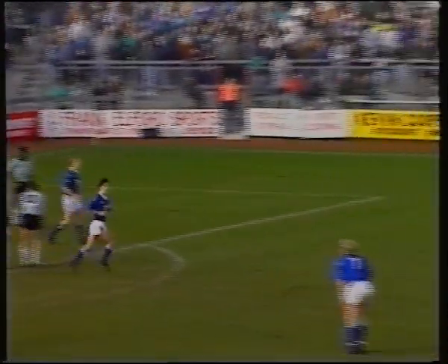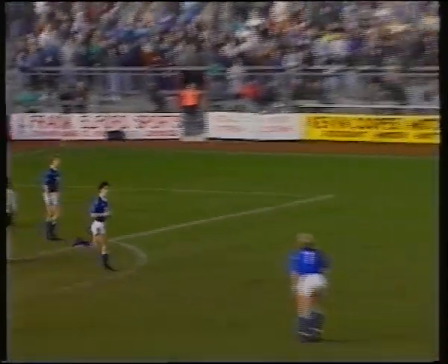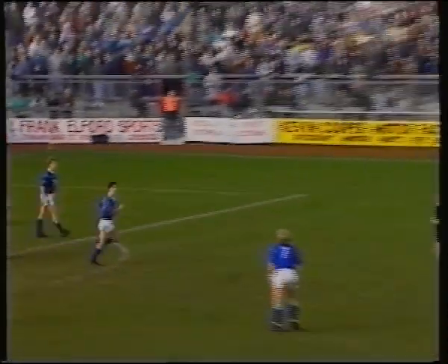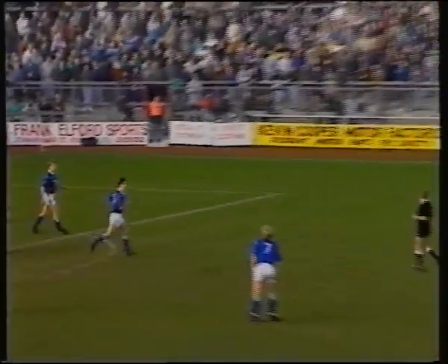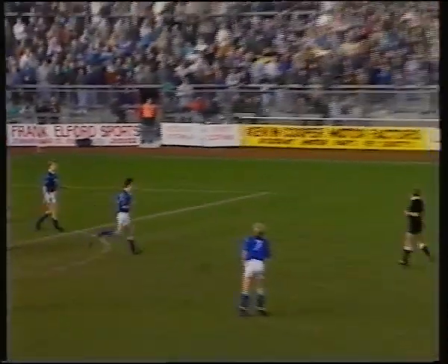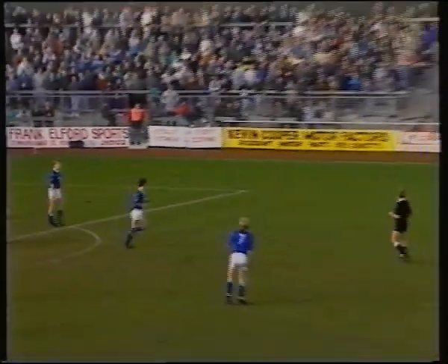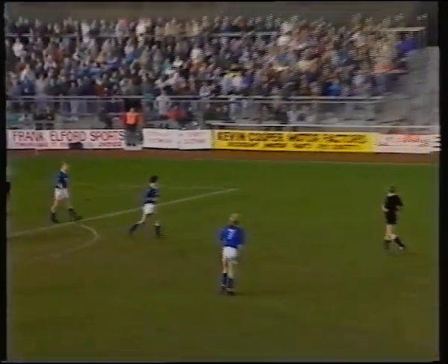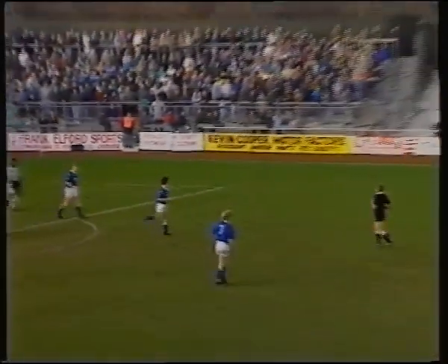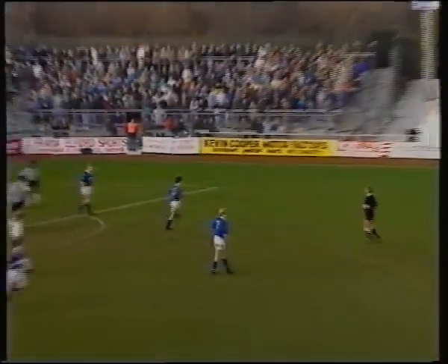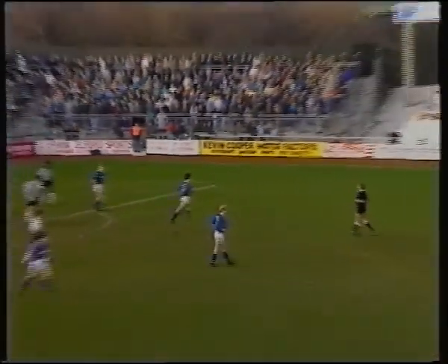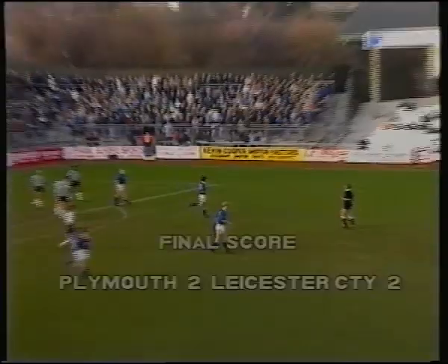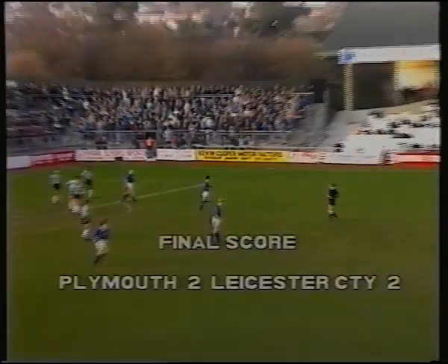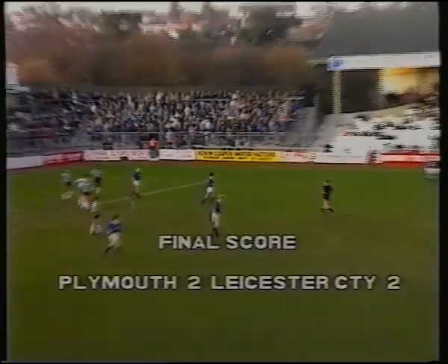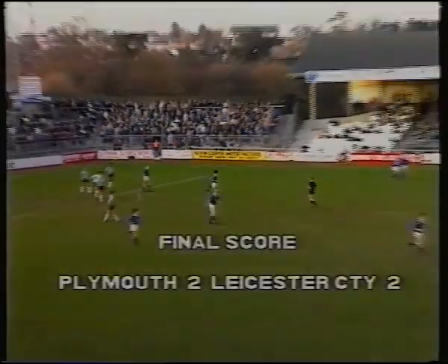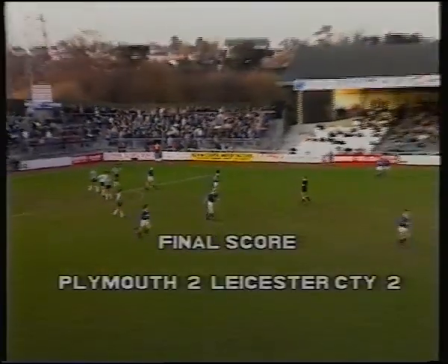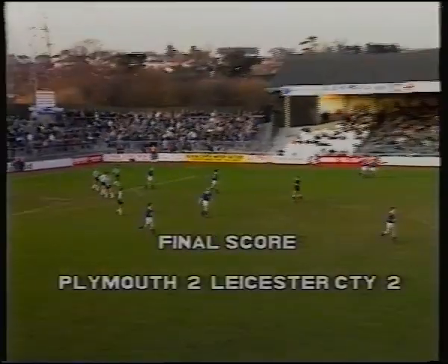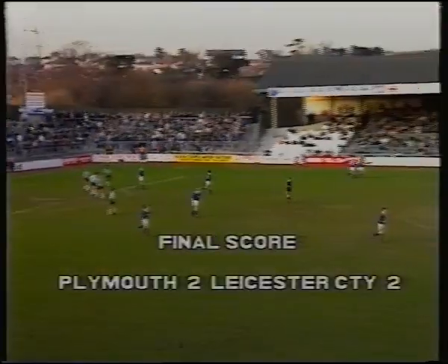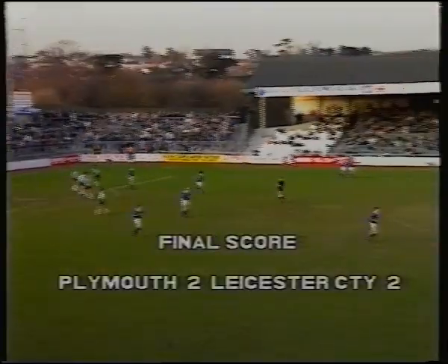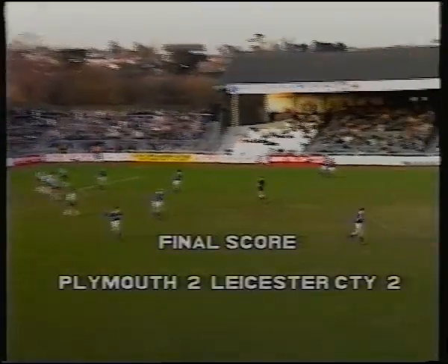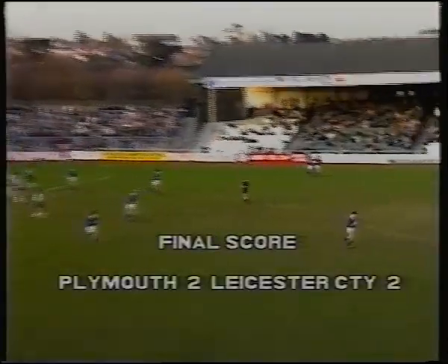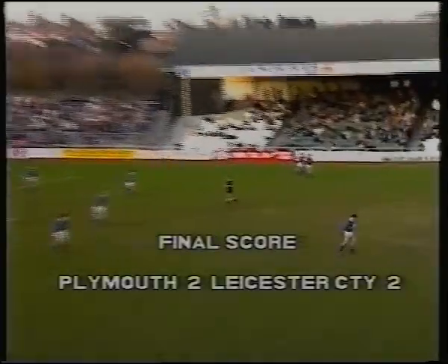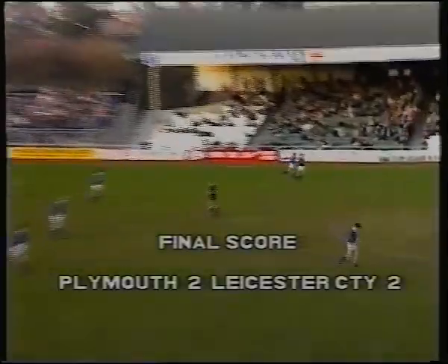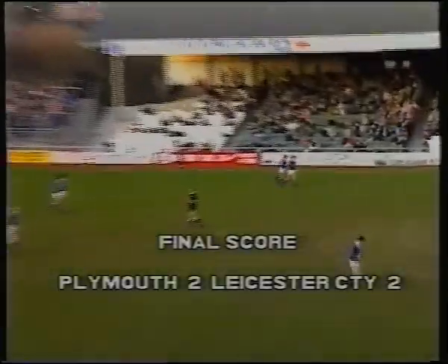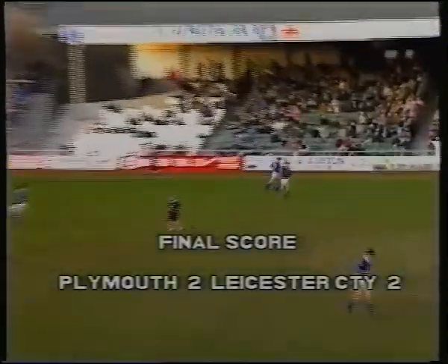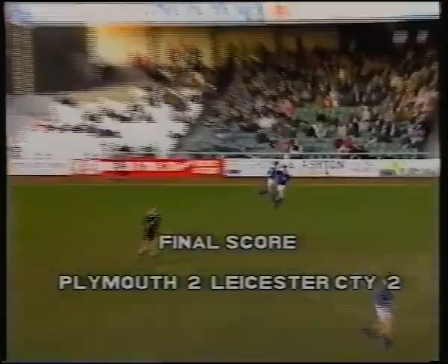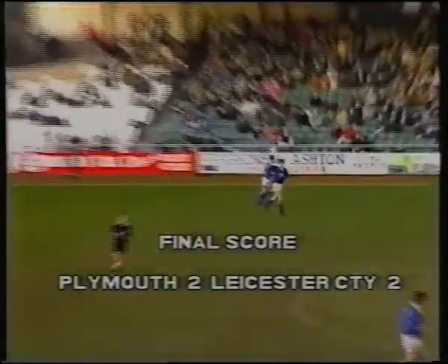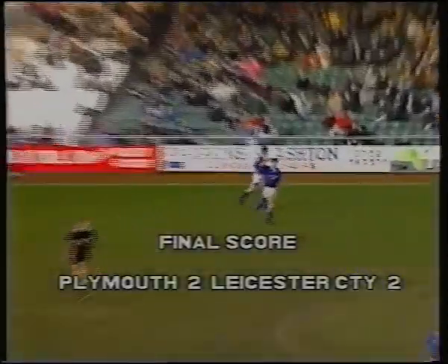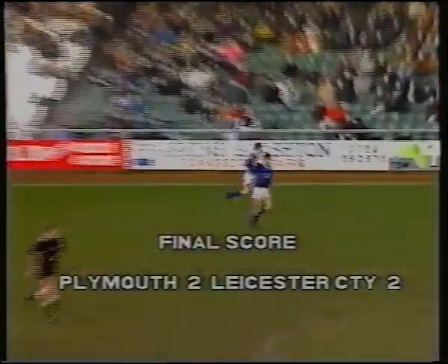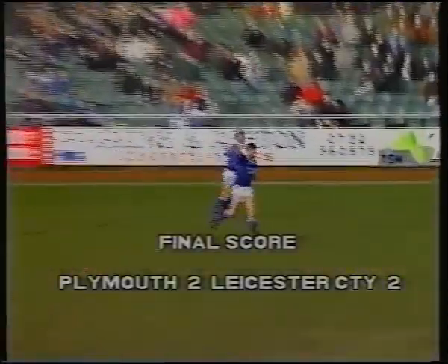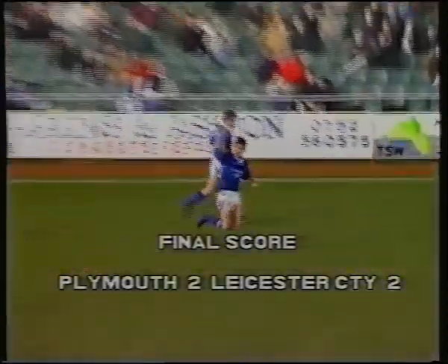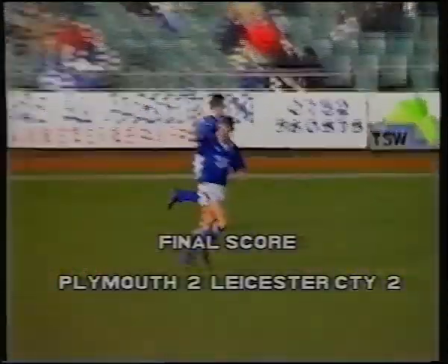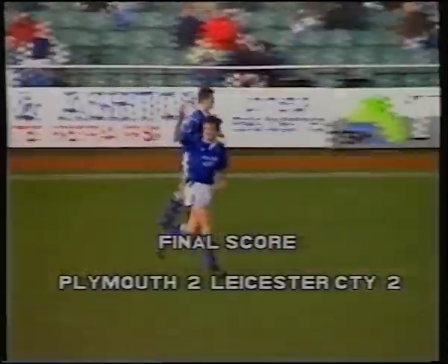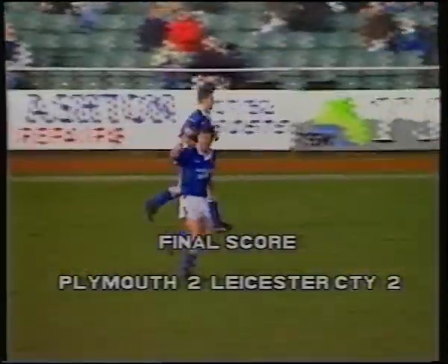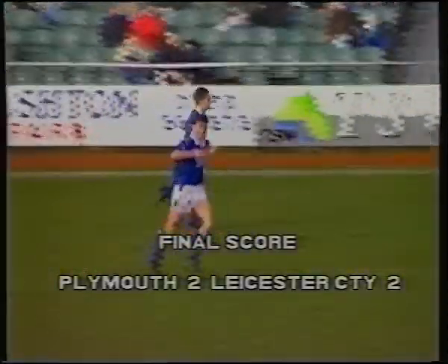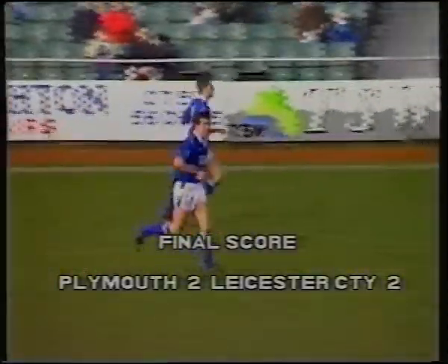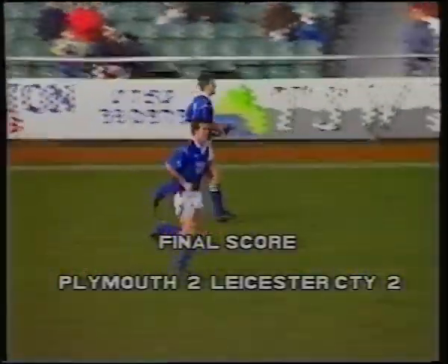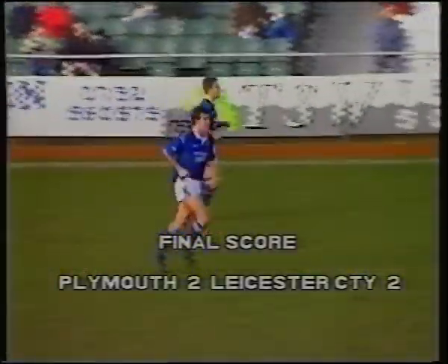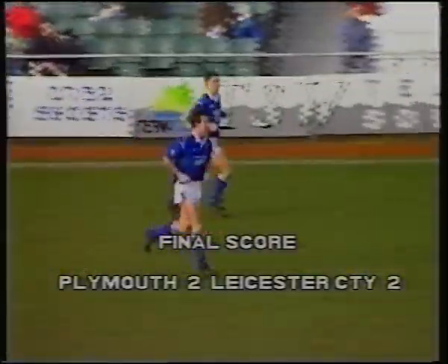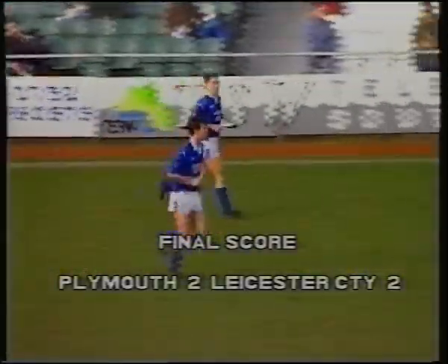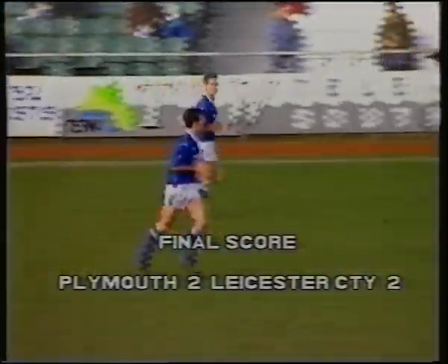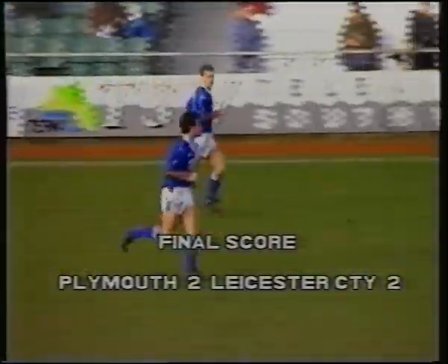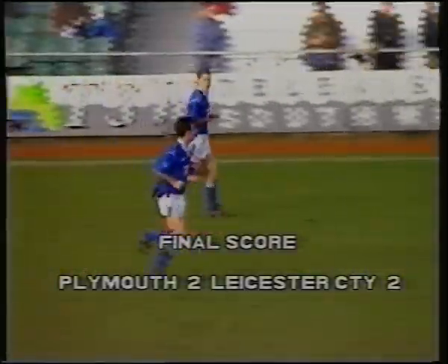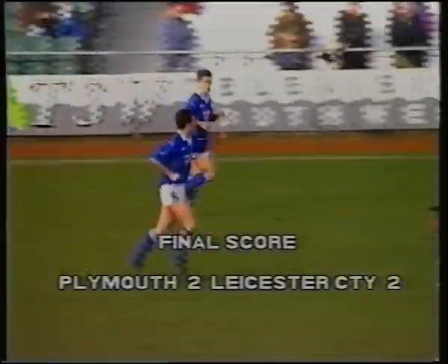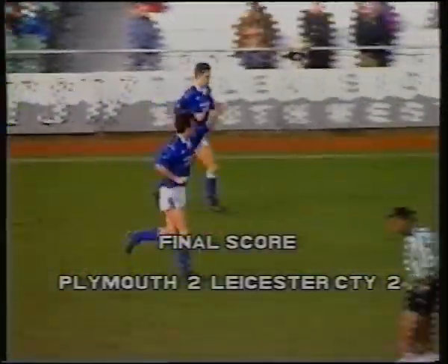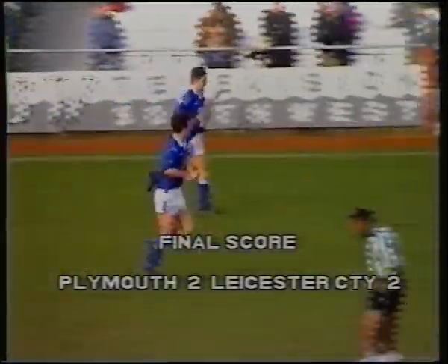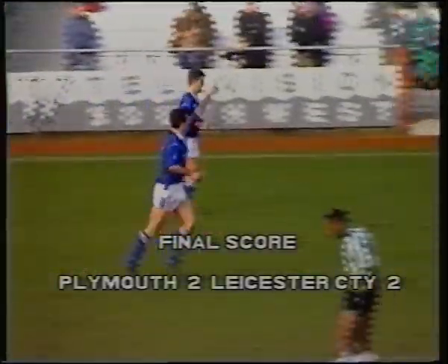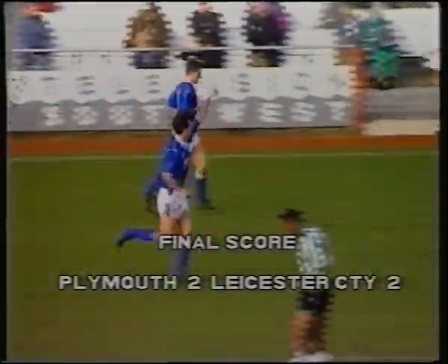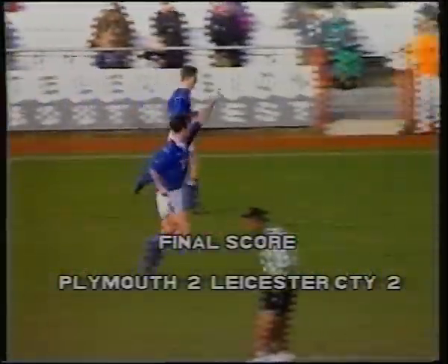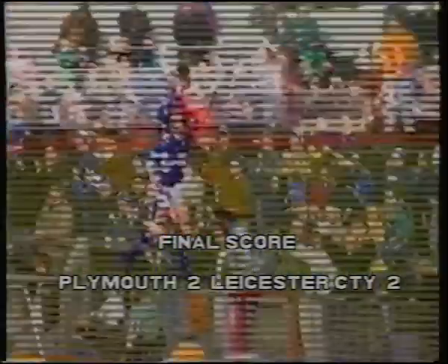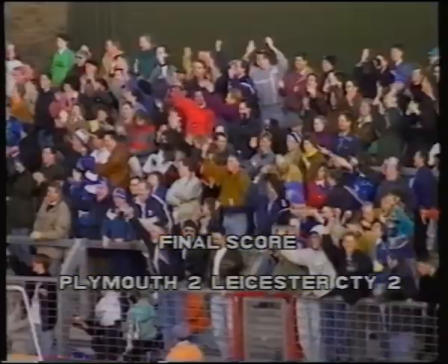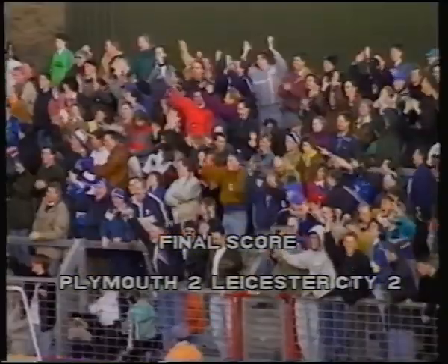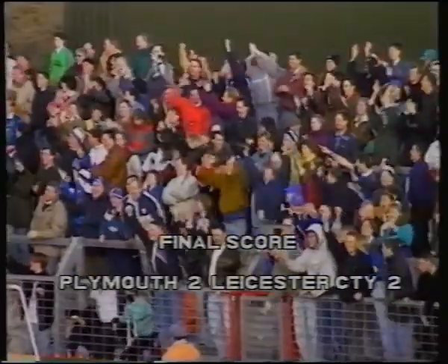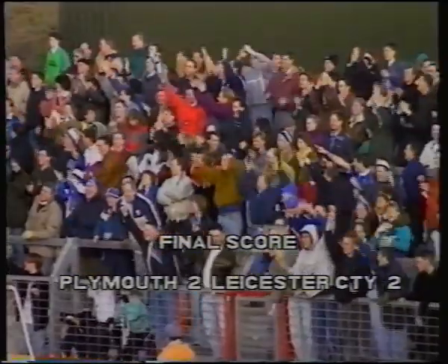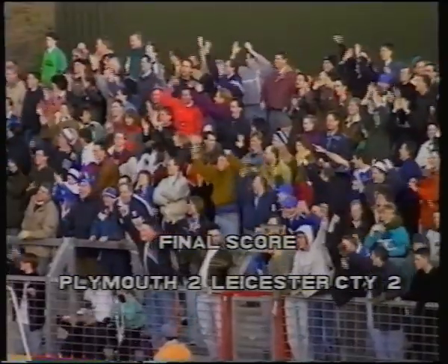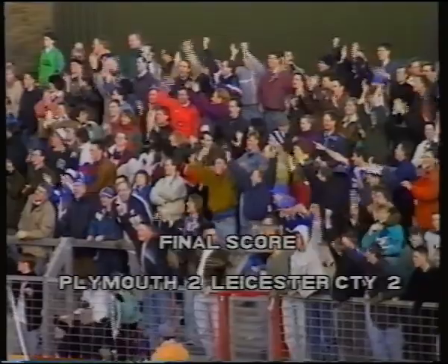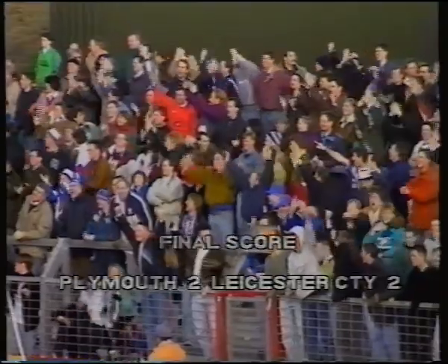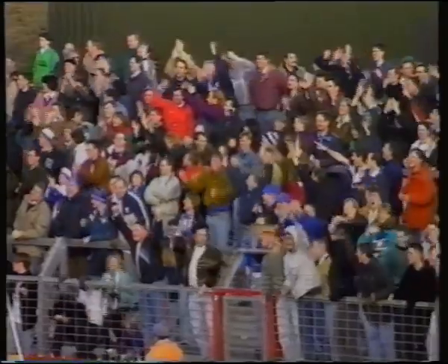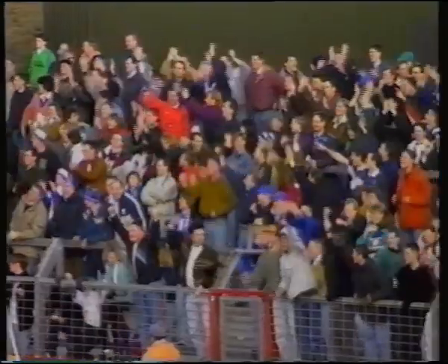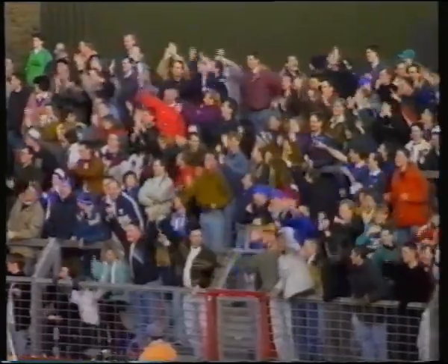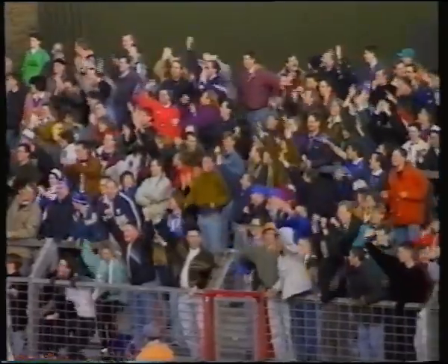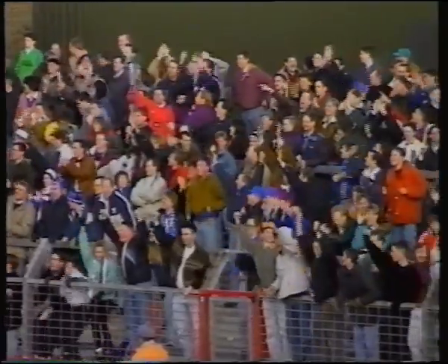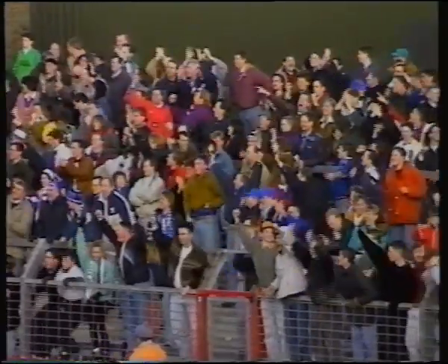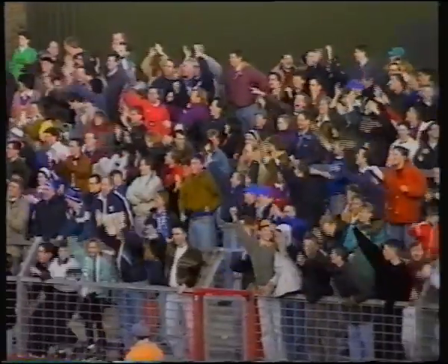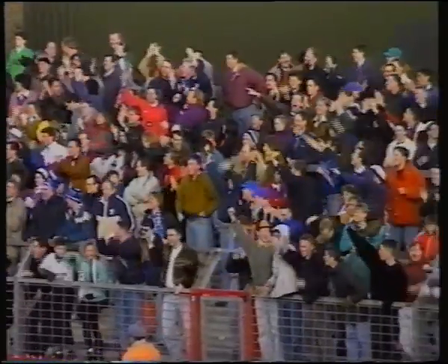Goal scorer Steve Thompson, with that chip over the top of the Argyle defence. It's now Argyle 2, Leicester City 2.